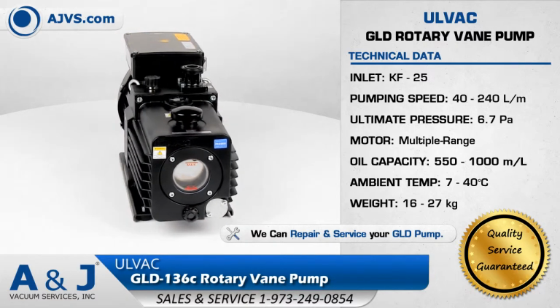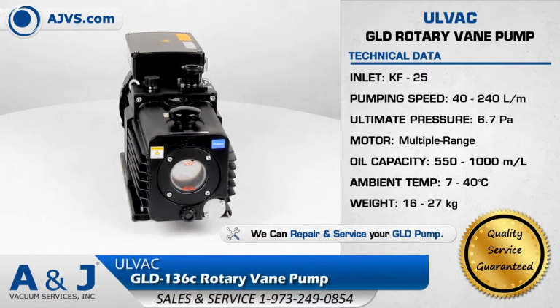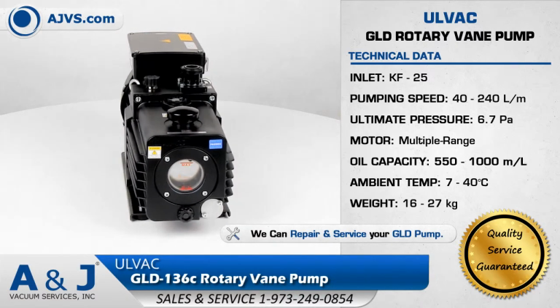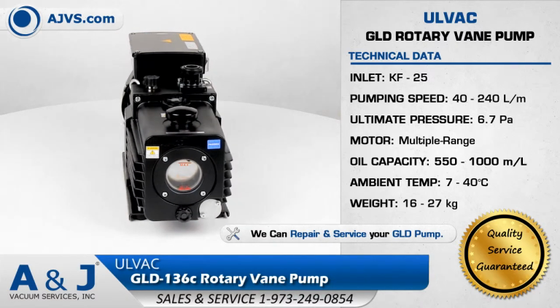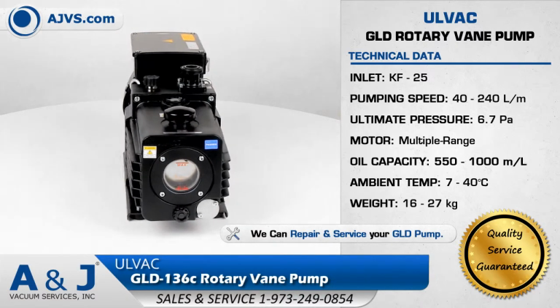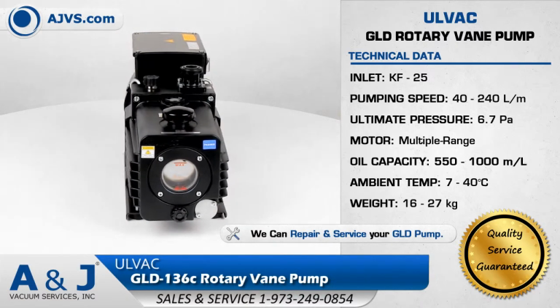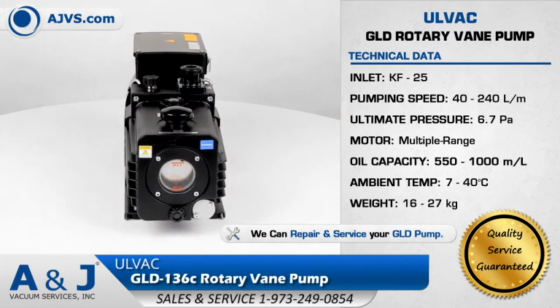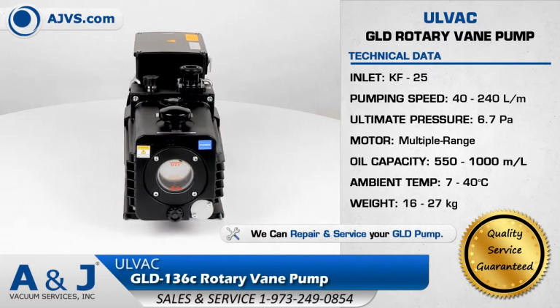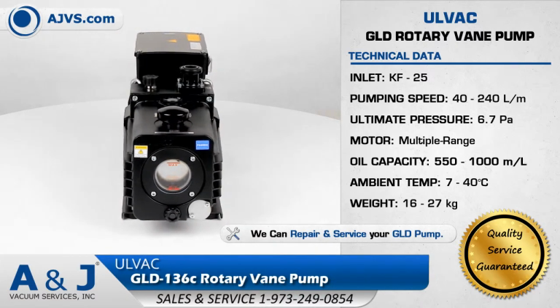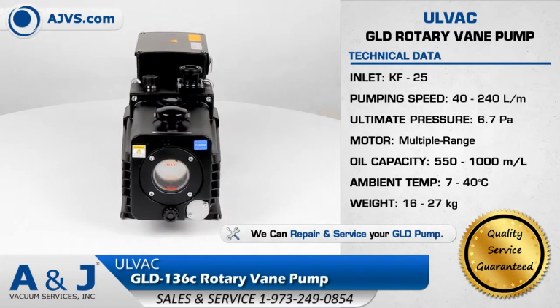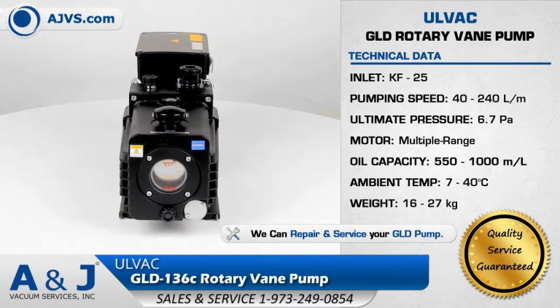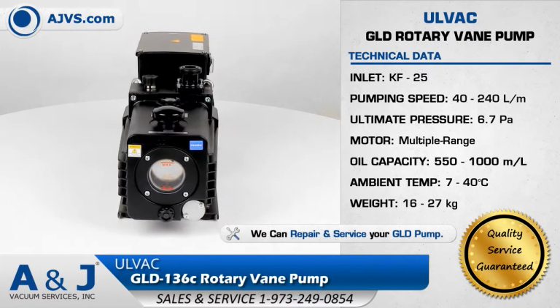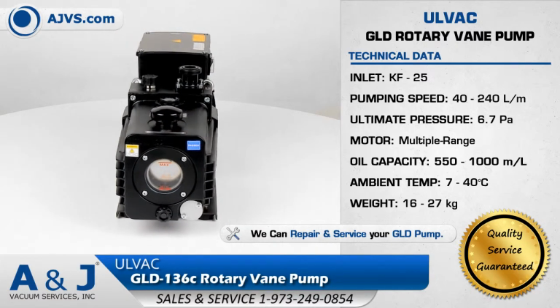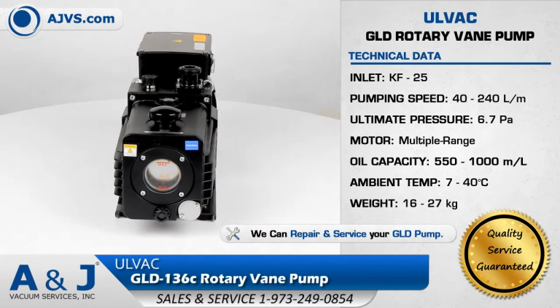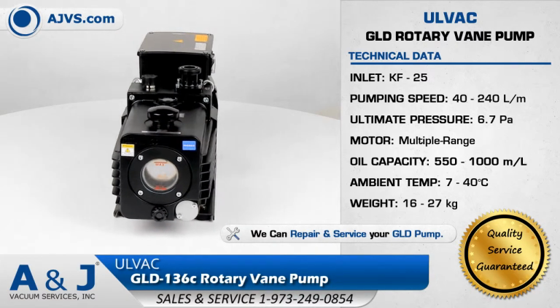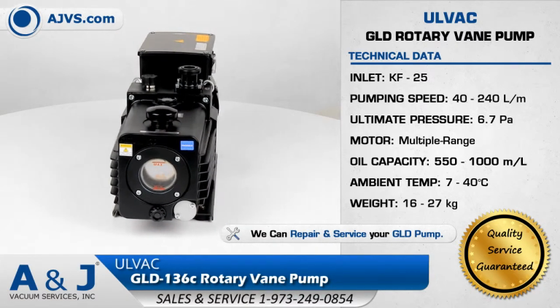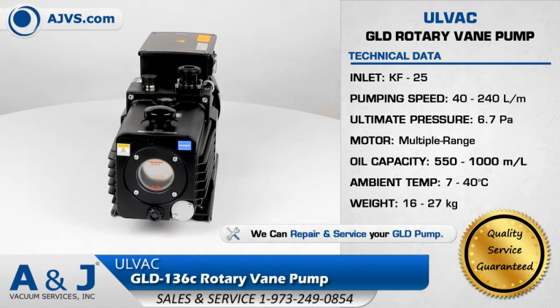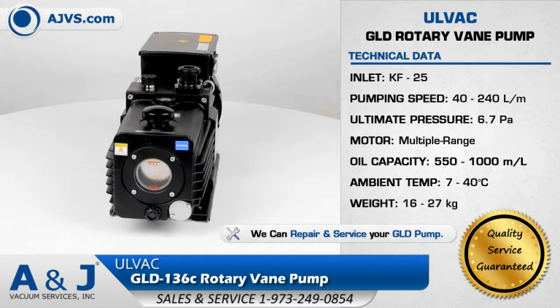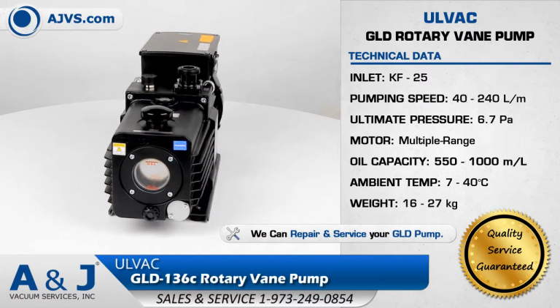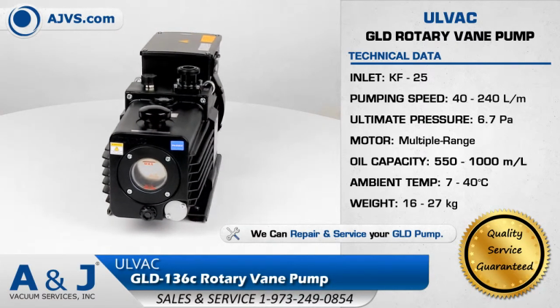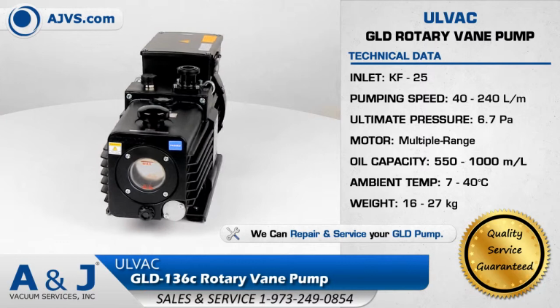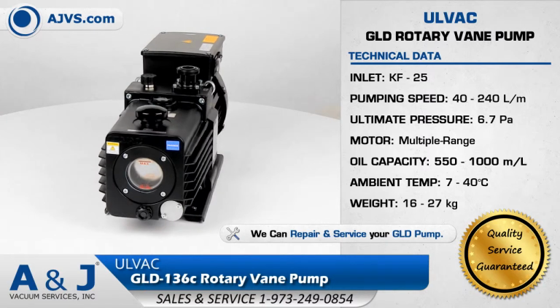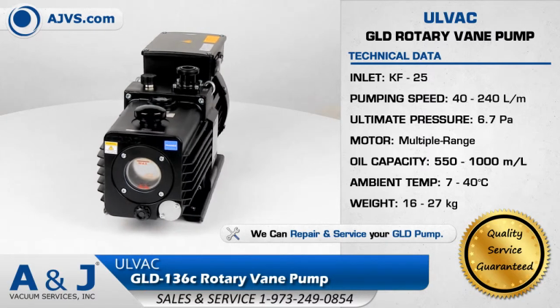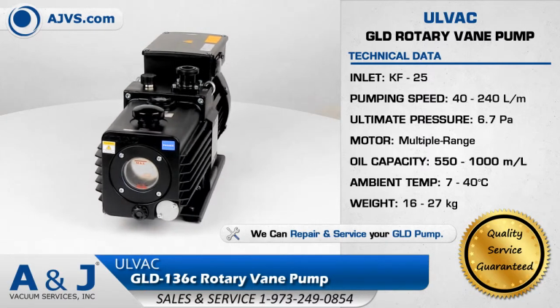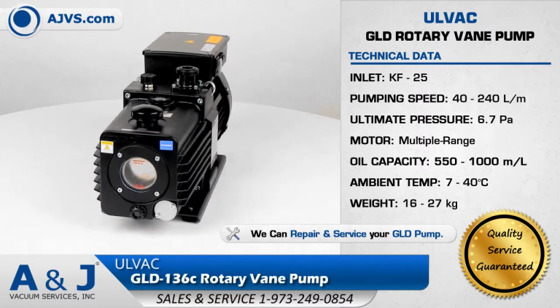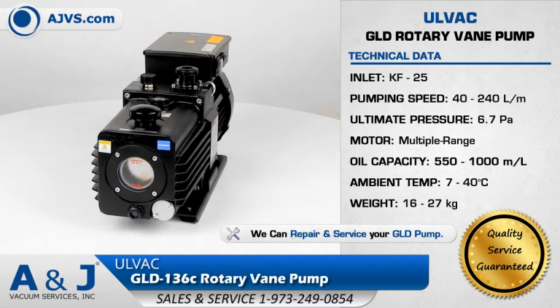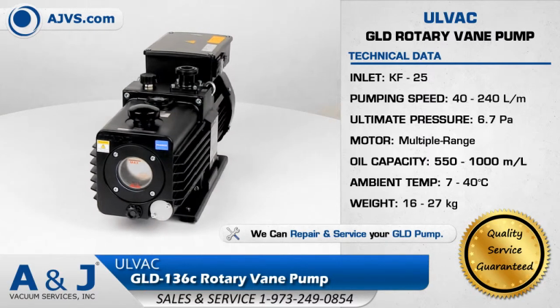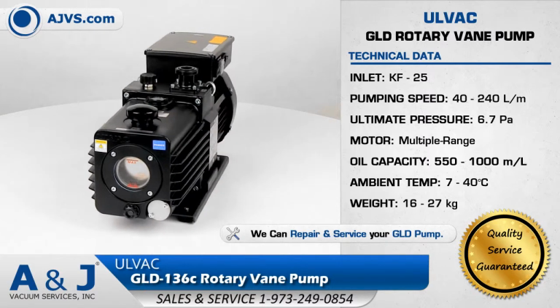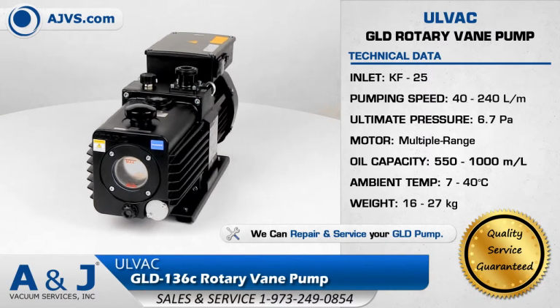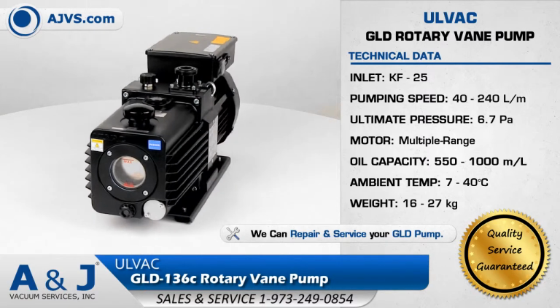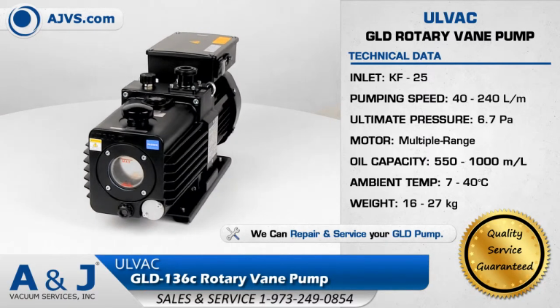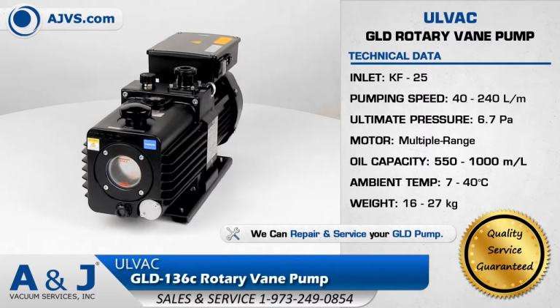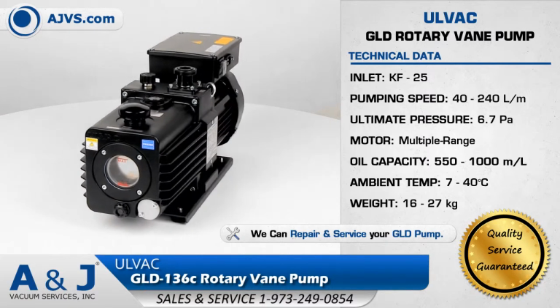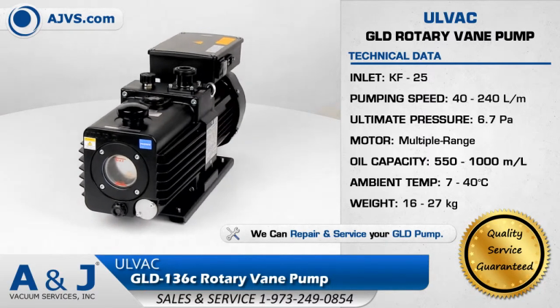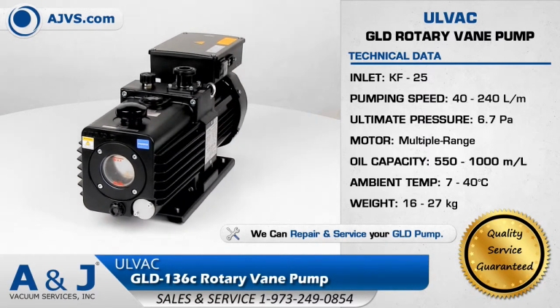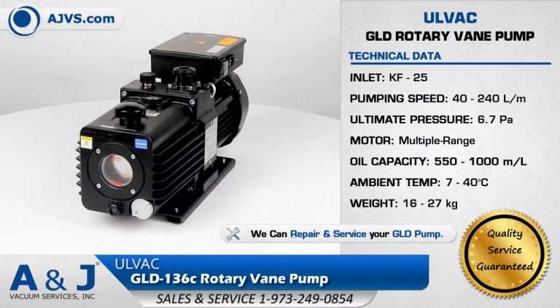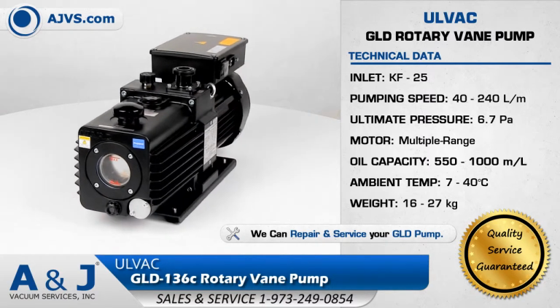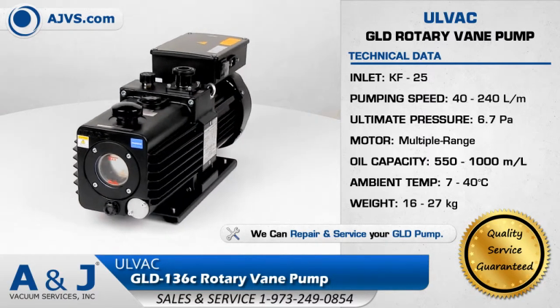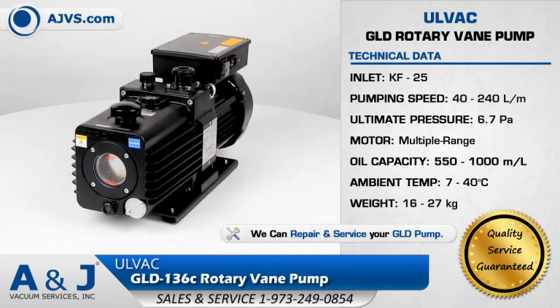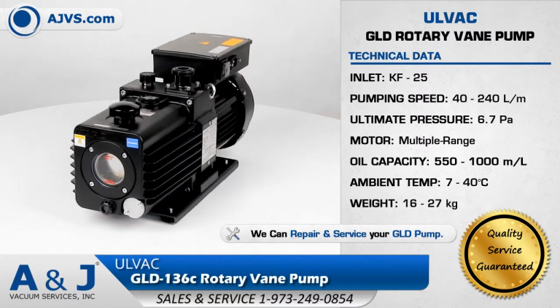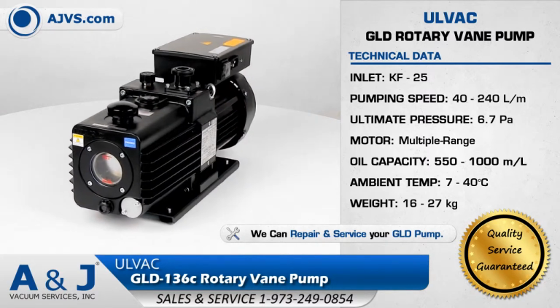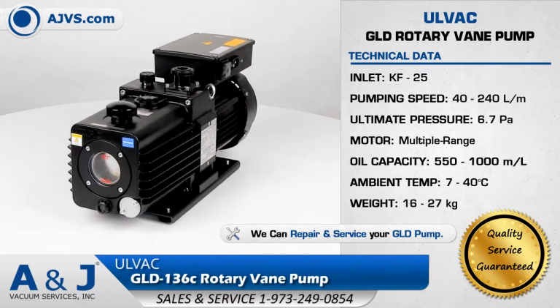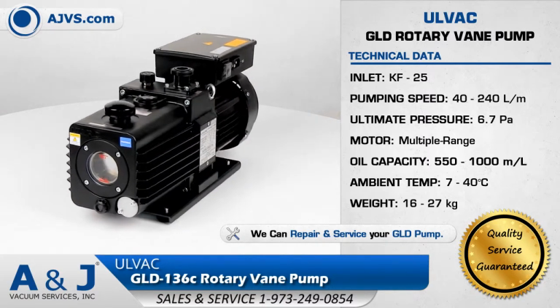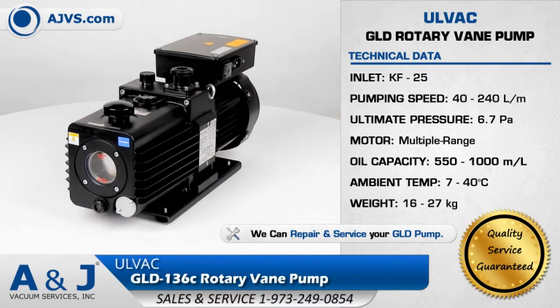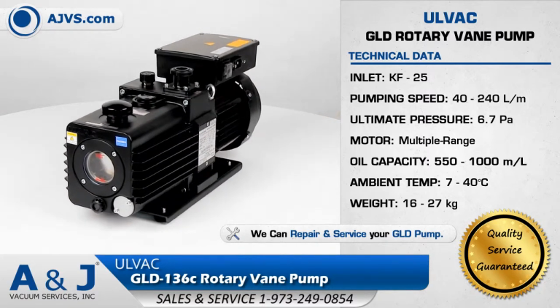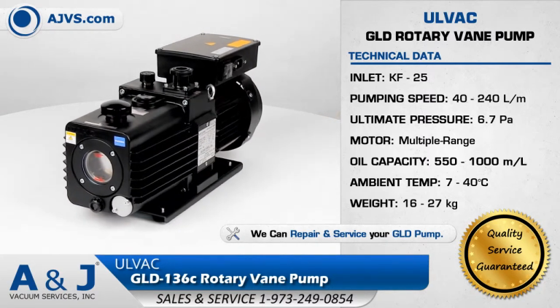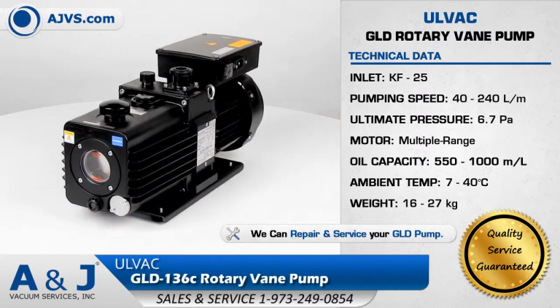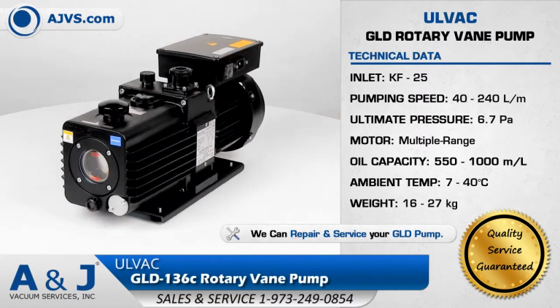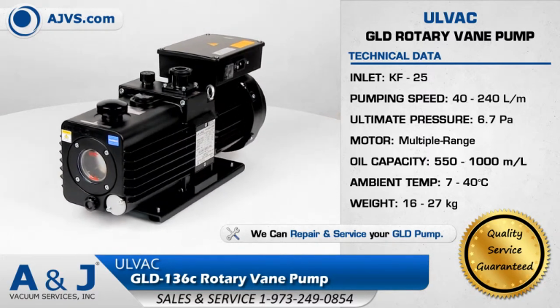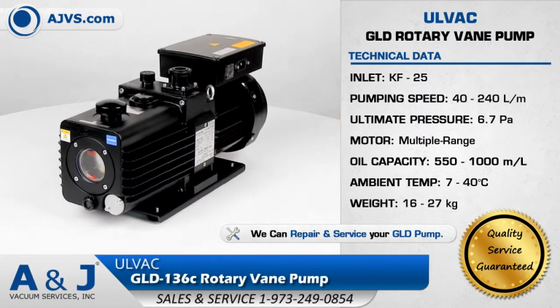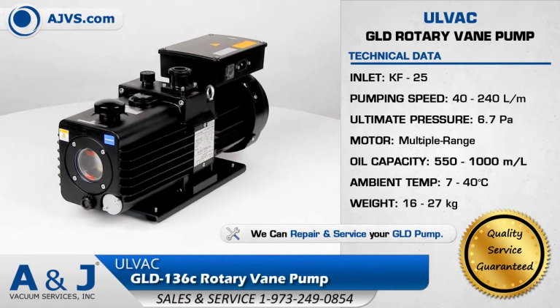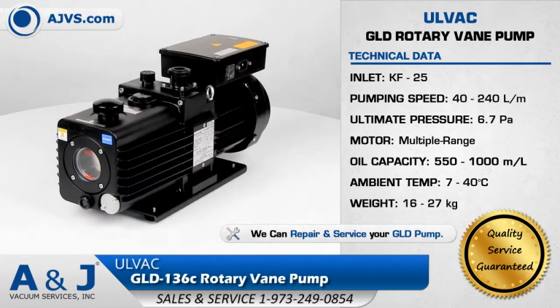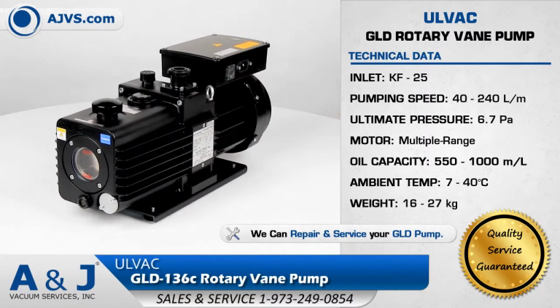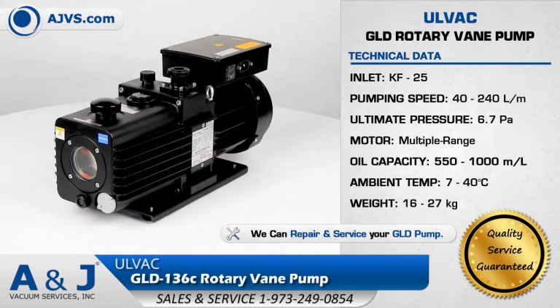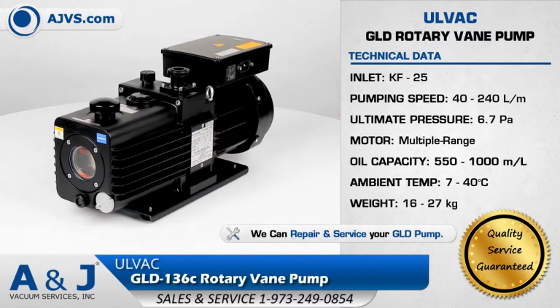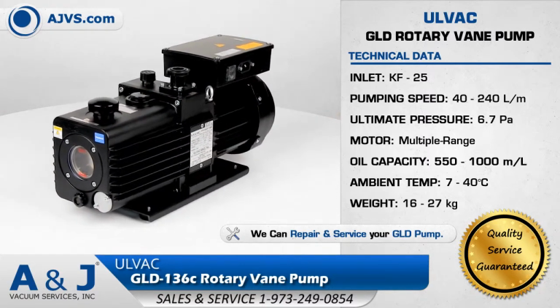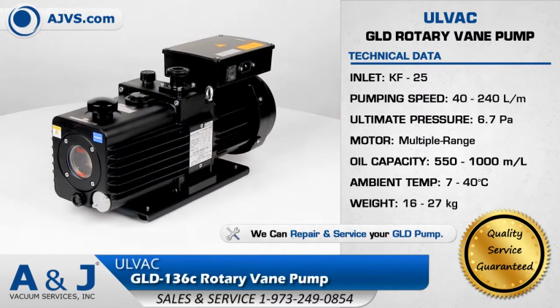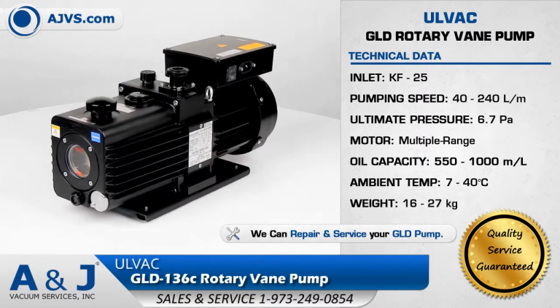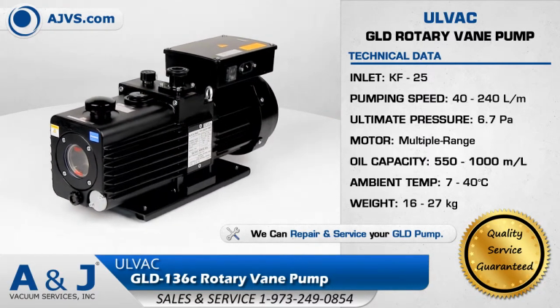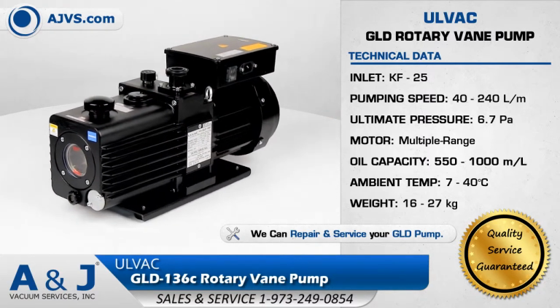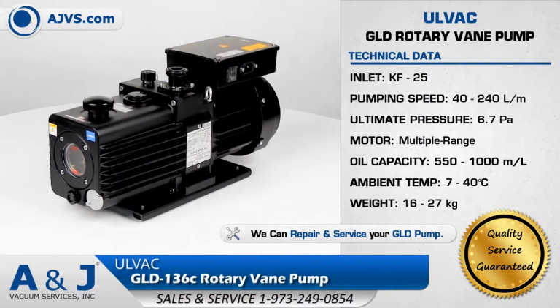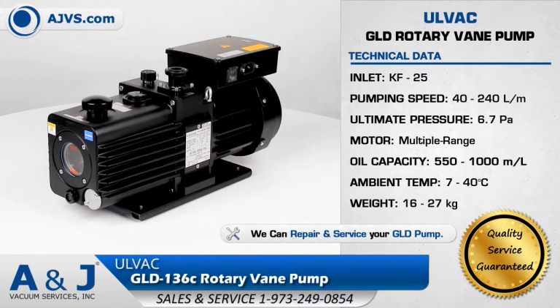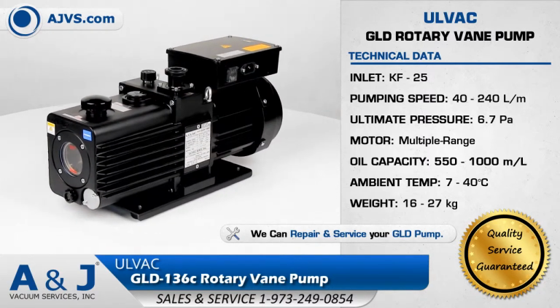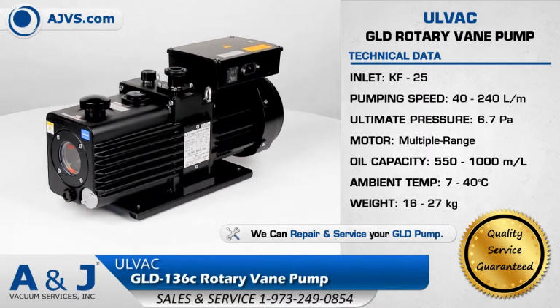The Olvac GLD features an oil backflow prevention mechanism, gas ballast valve, and large-size oil level gauge.